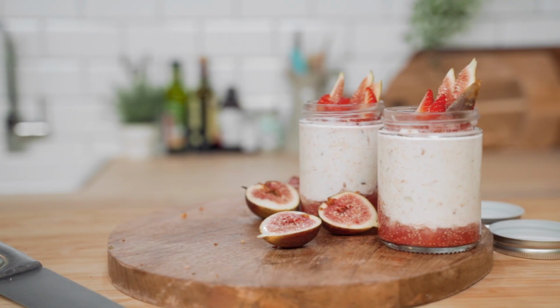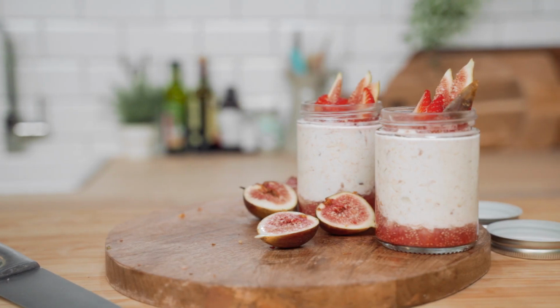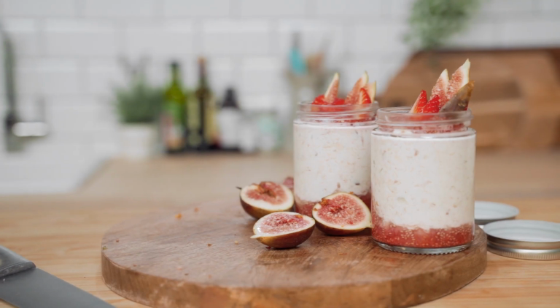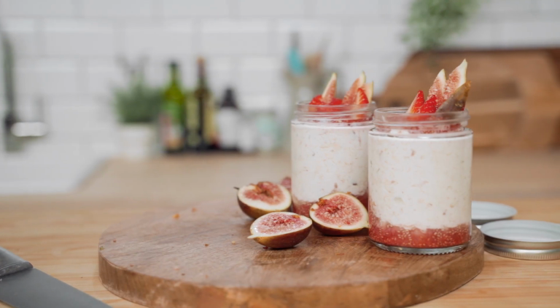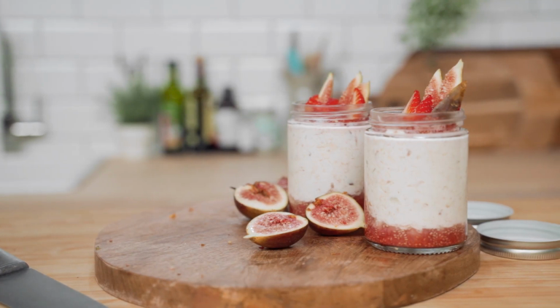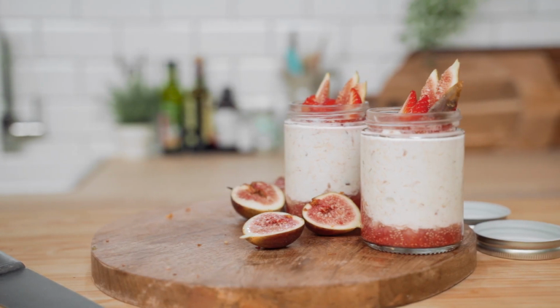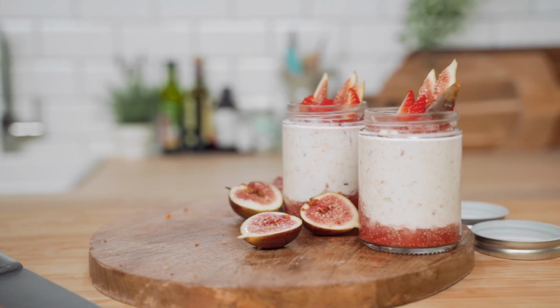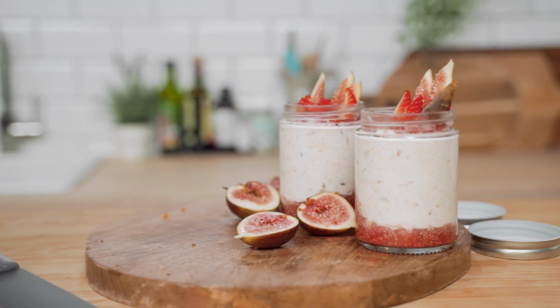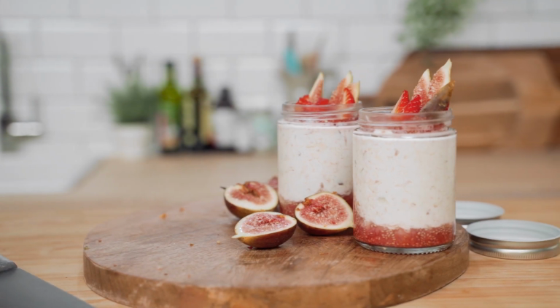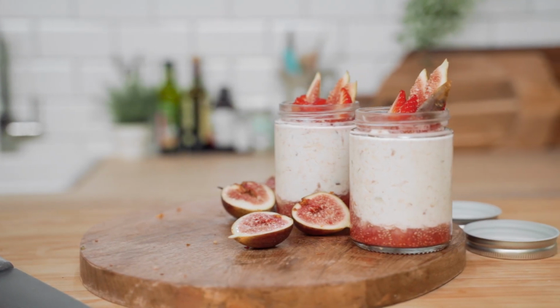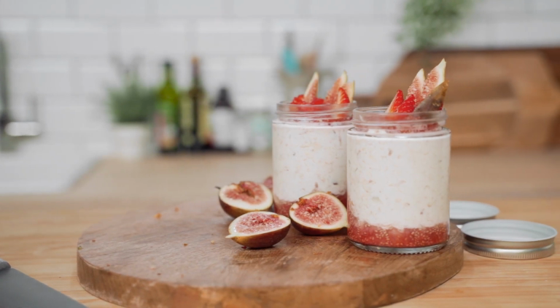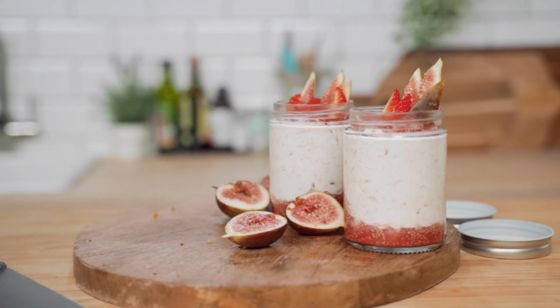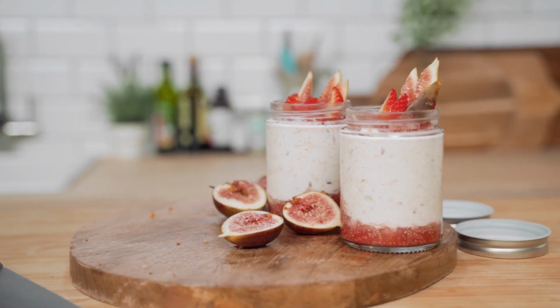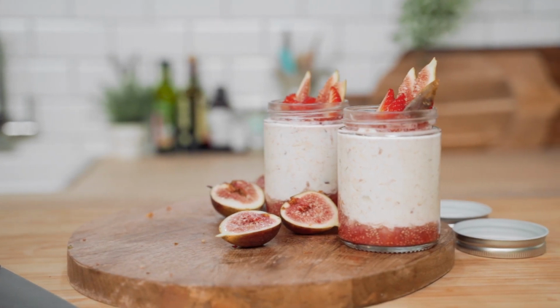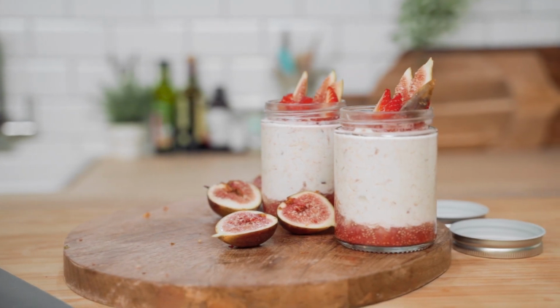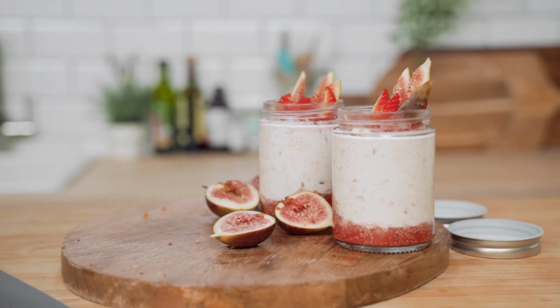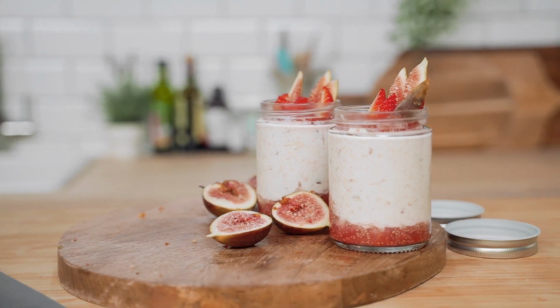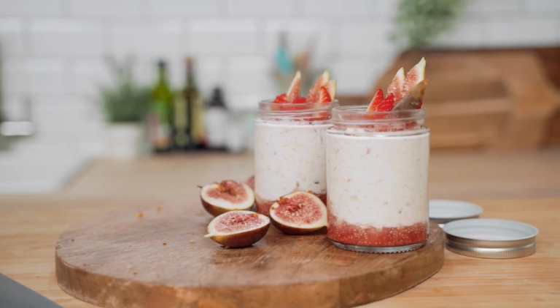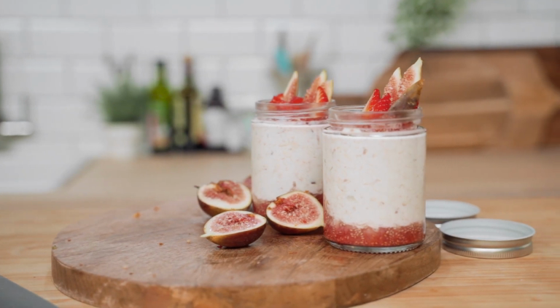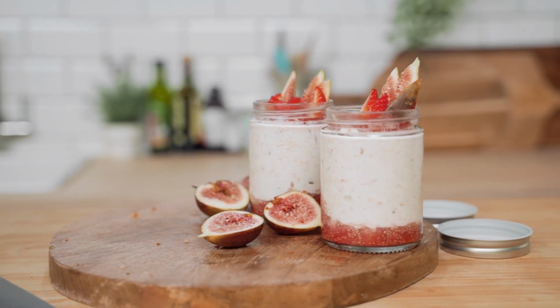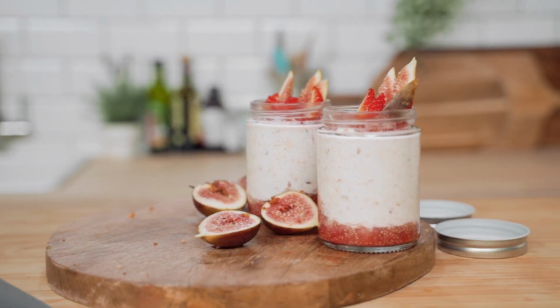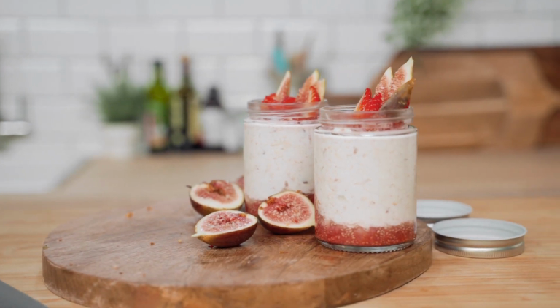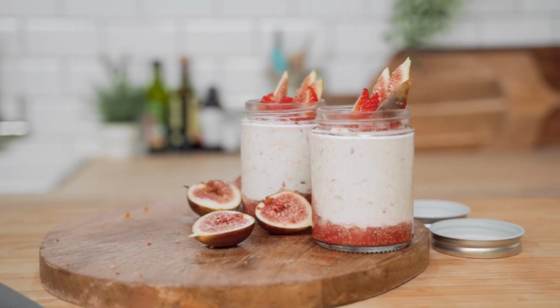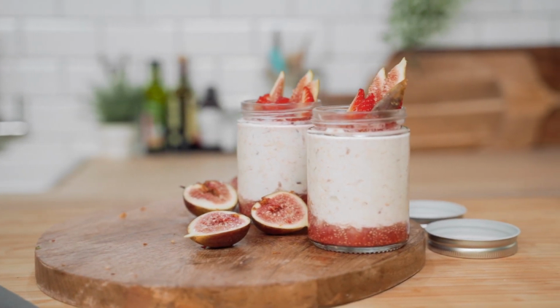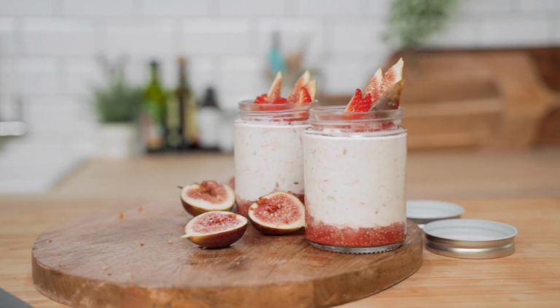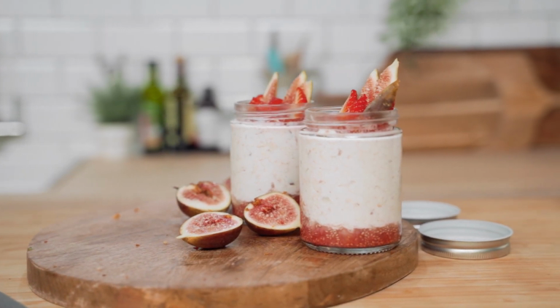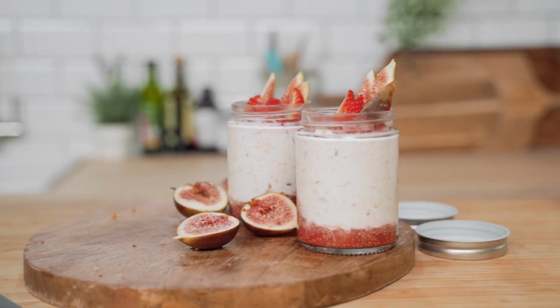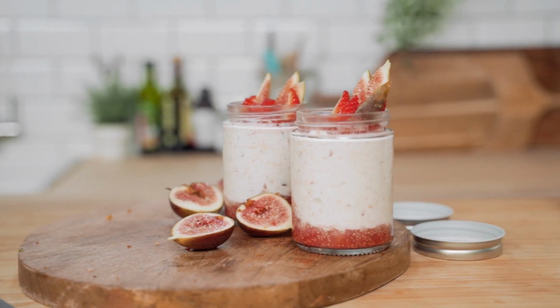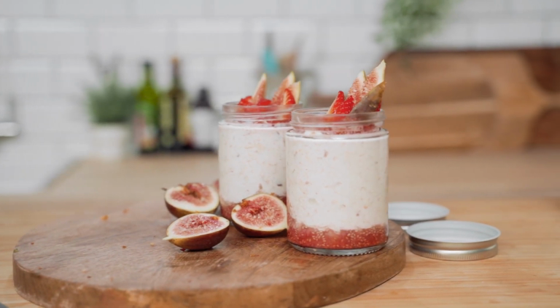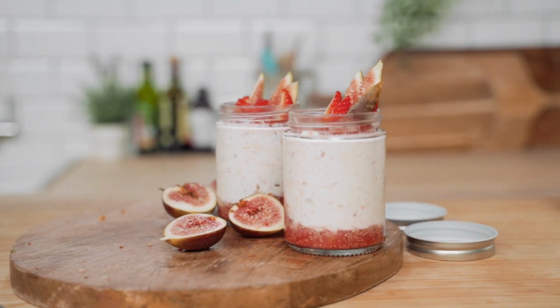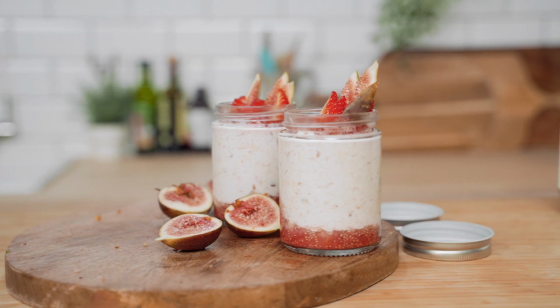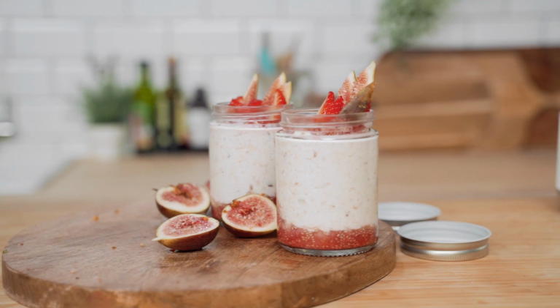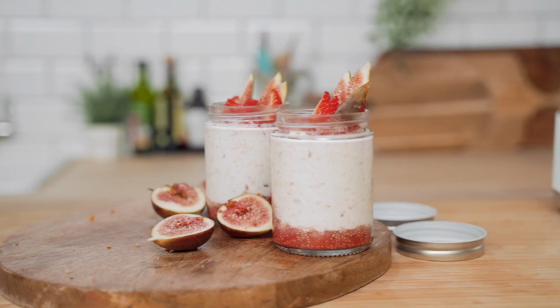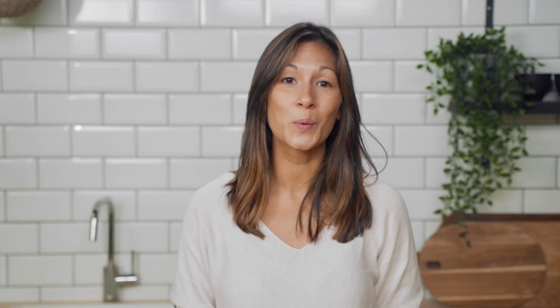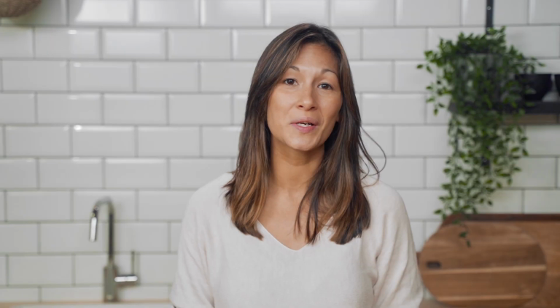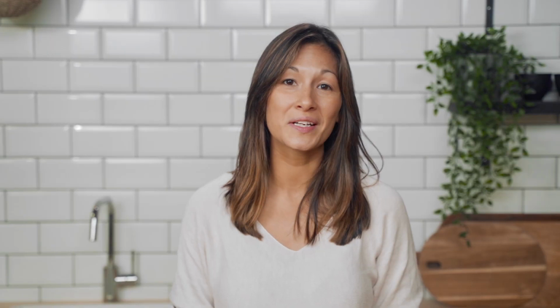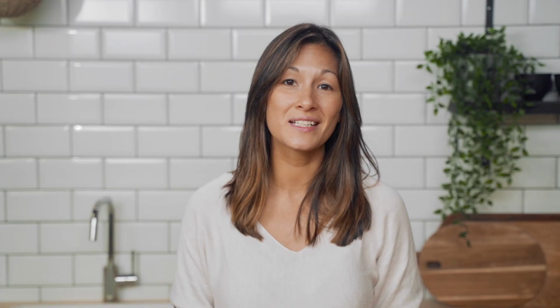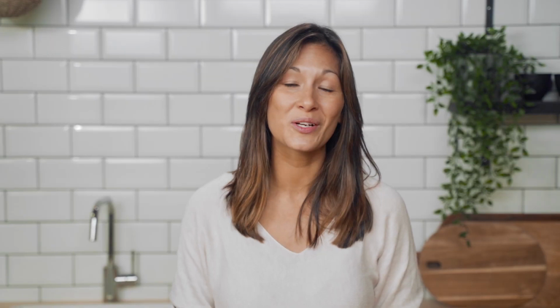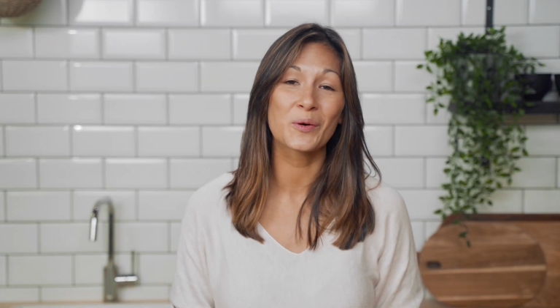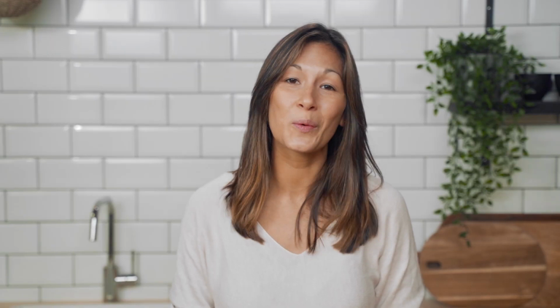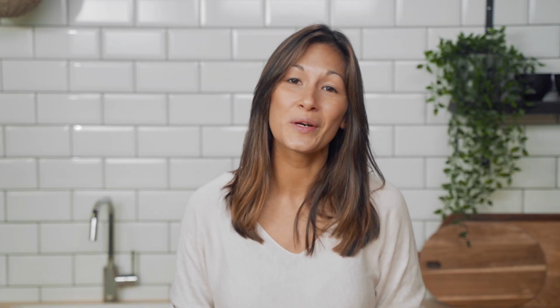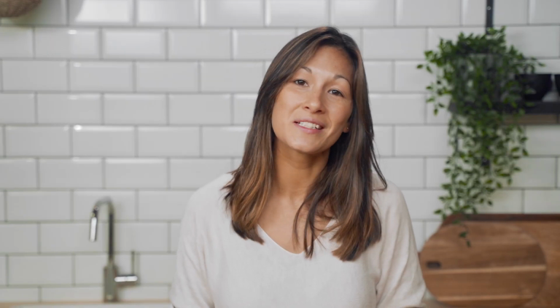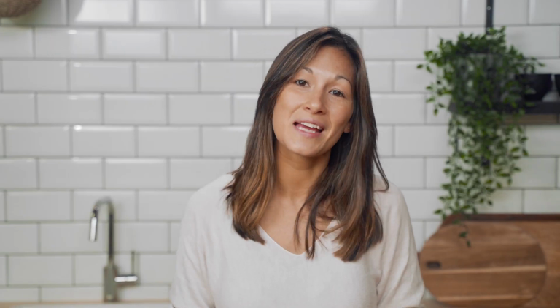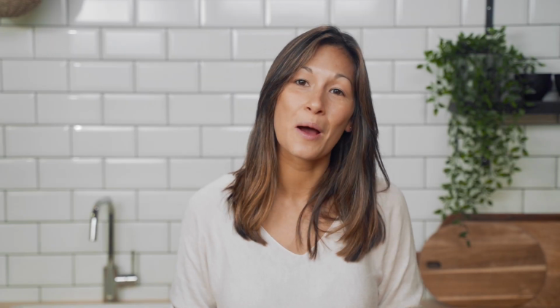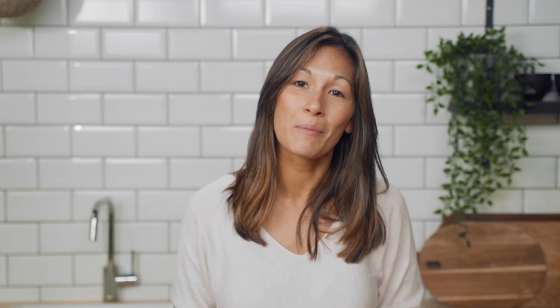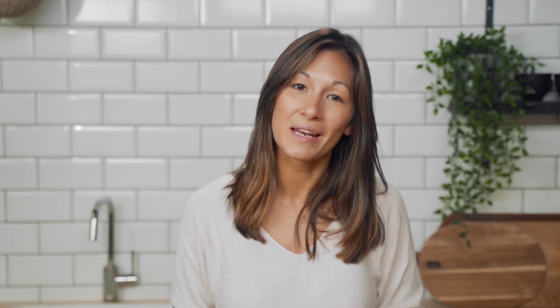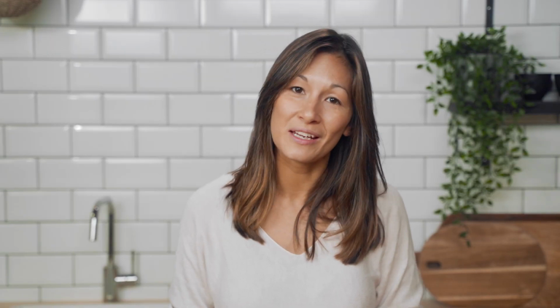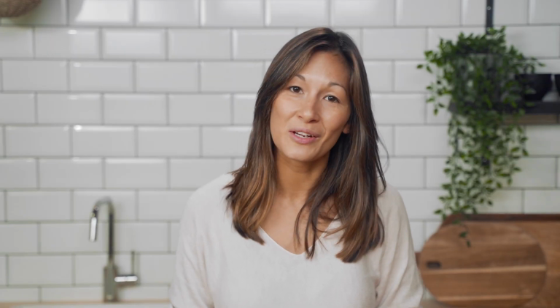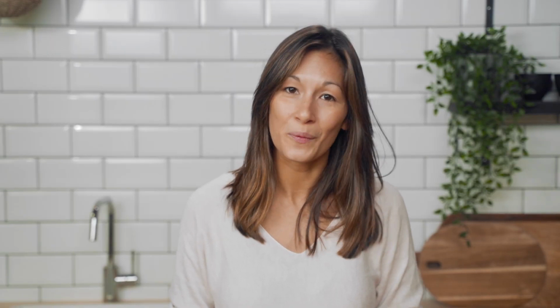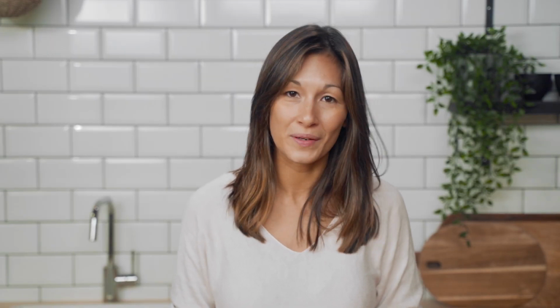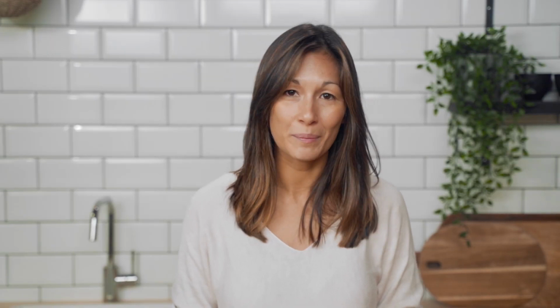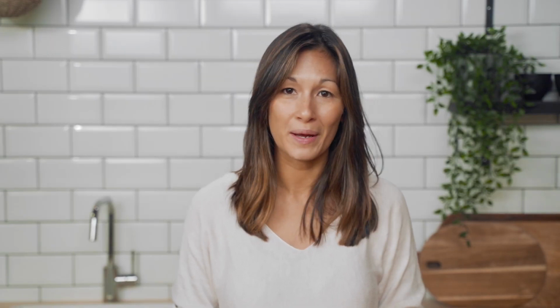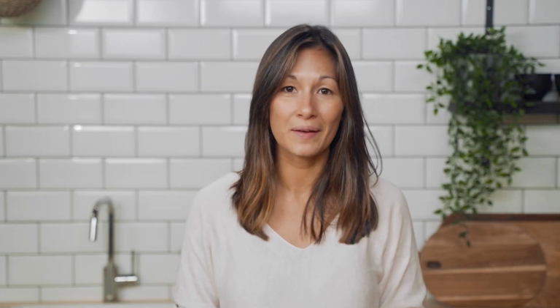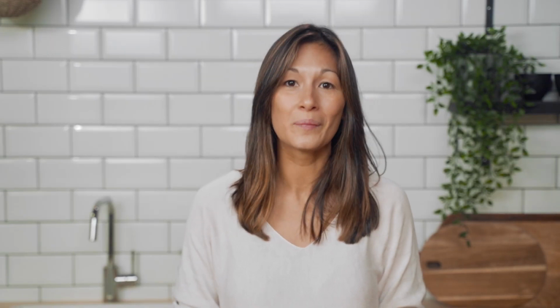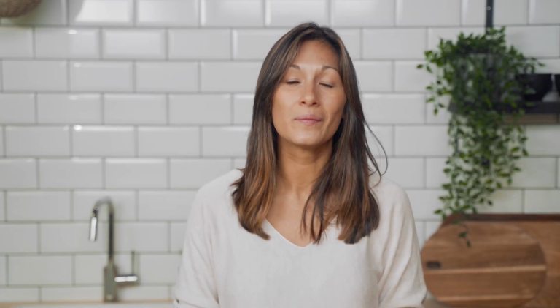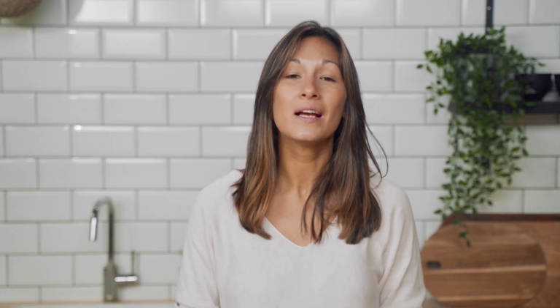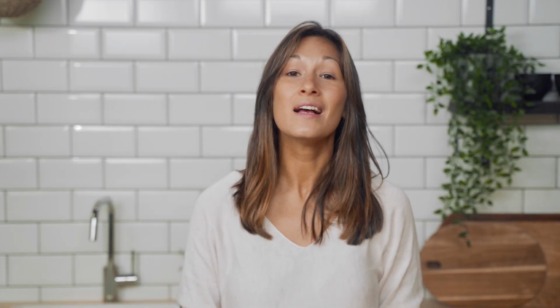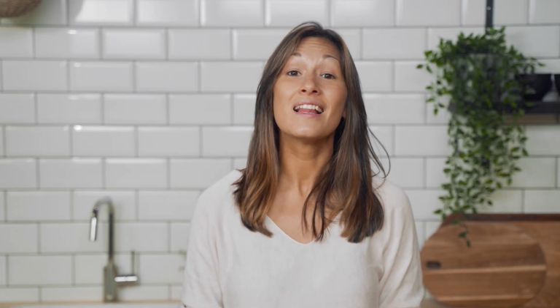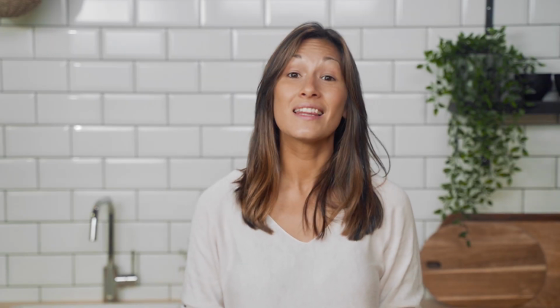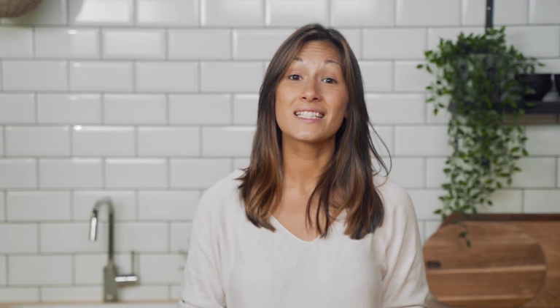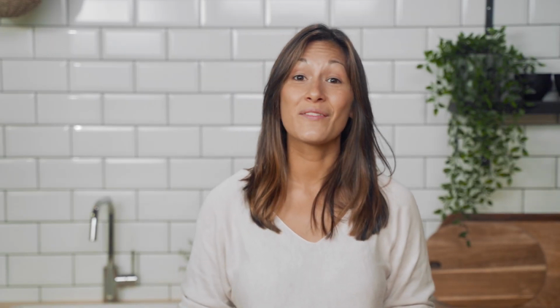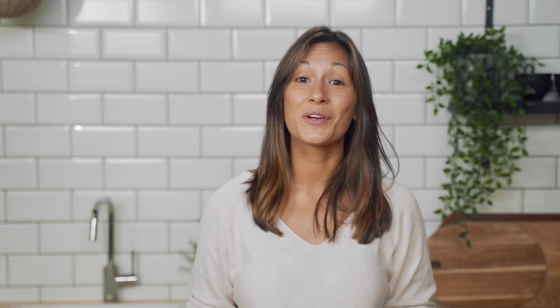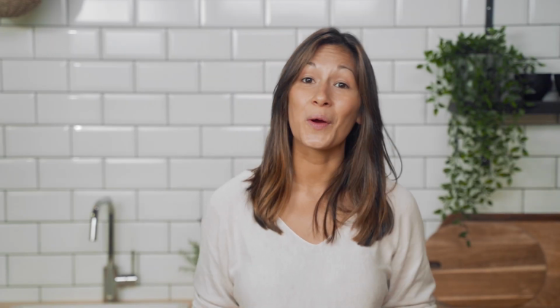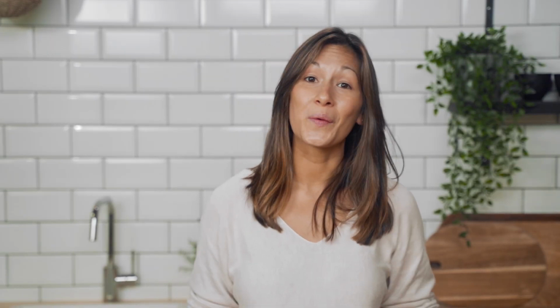This recipe will make enough for two jars, so just multiply the quantities according to how many you're going to make. Let's have a go.